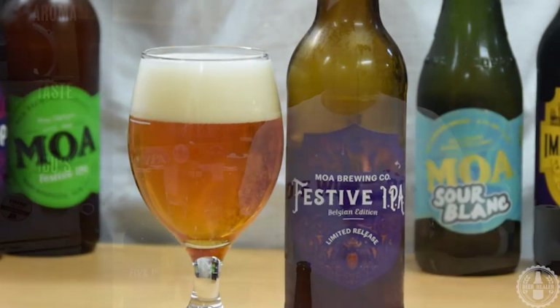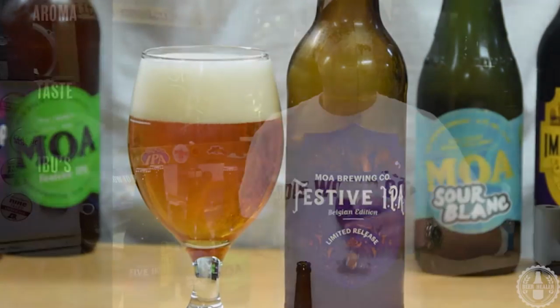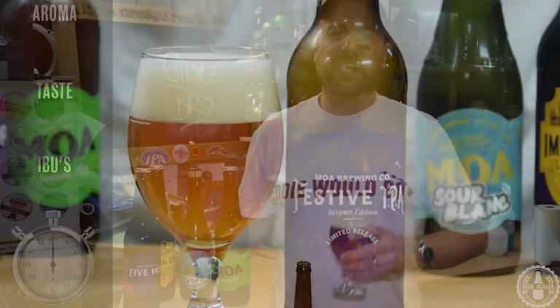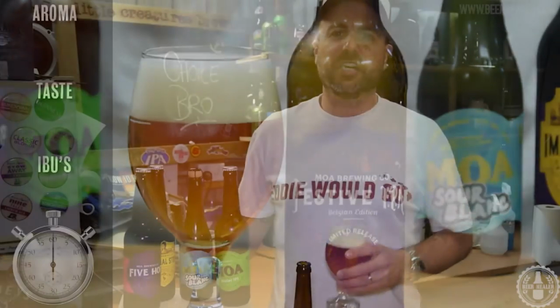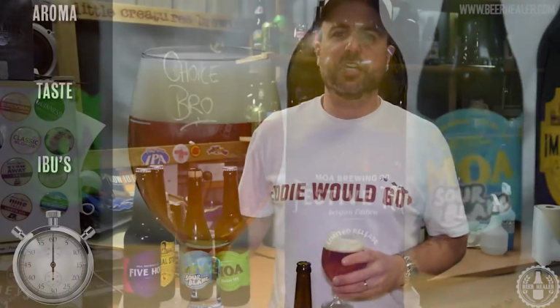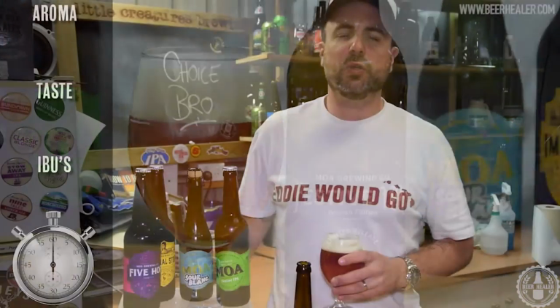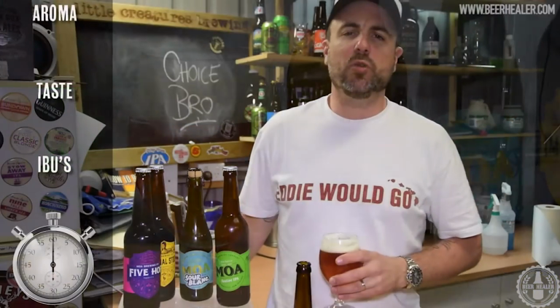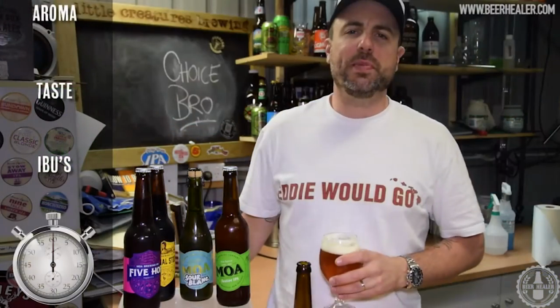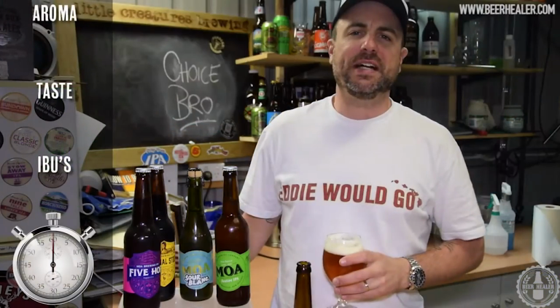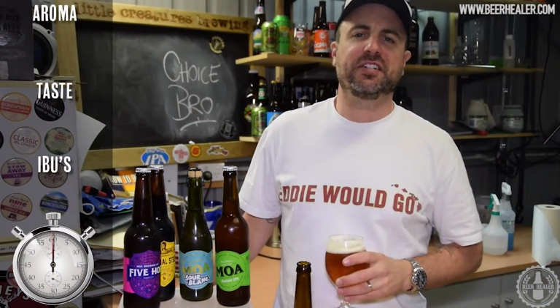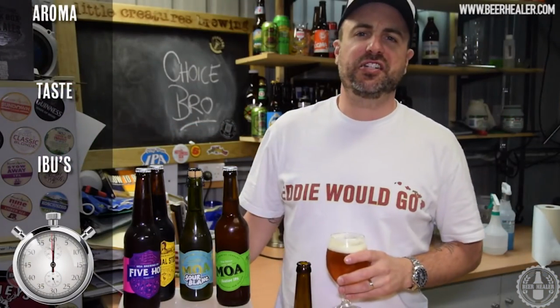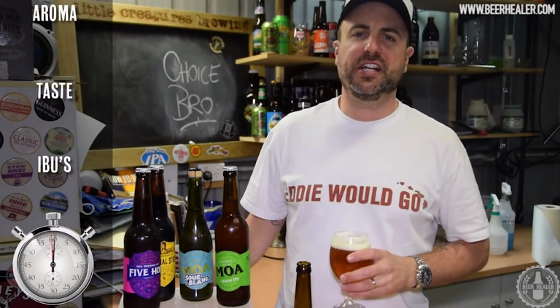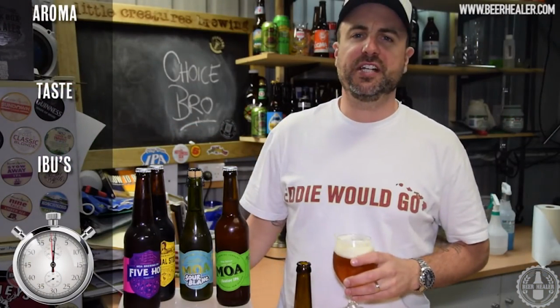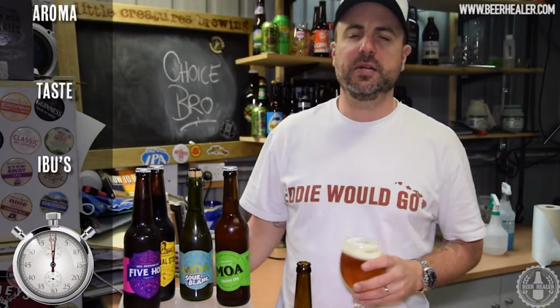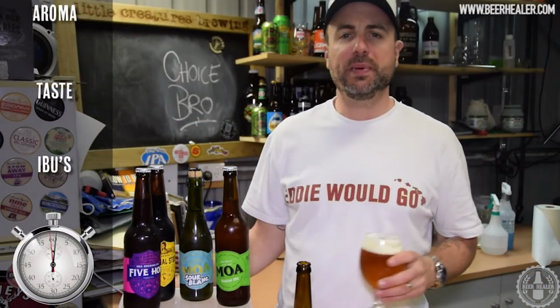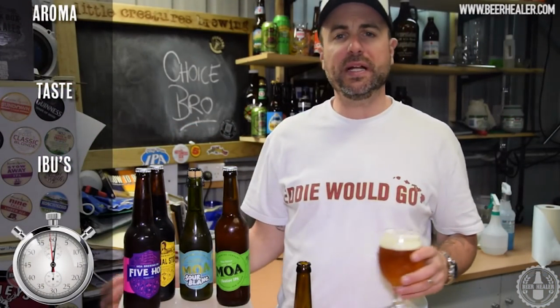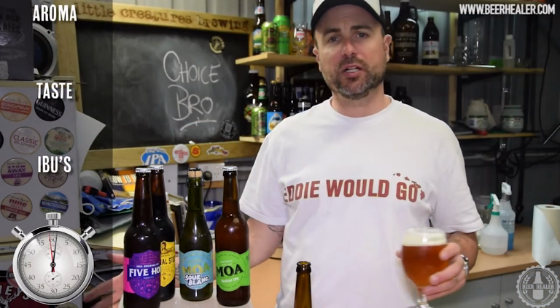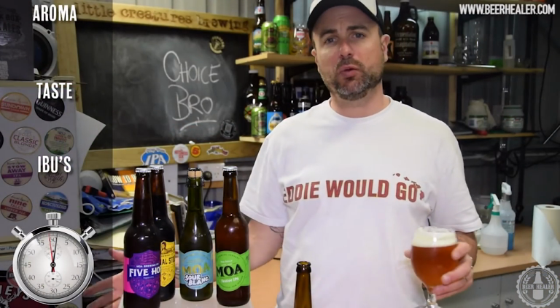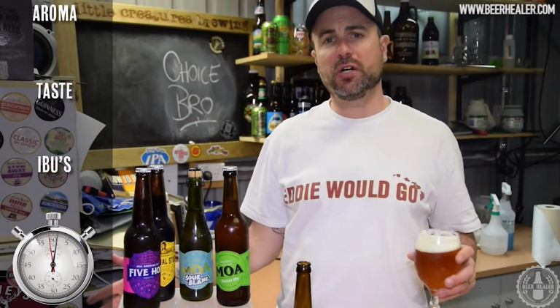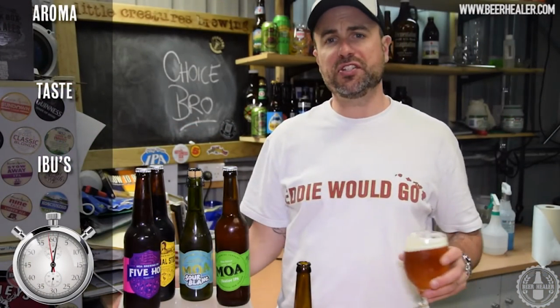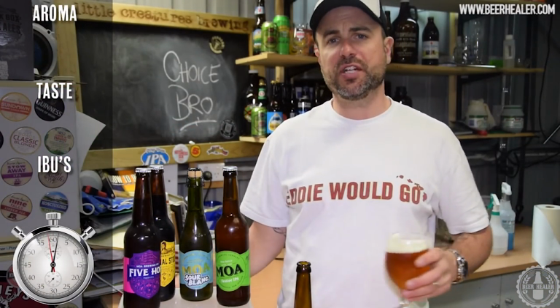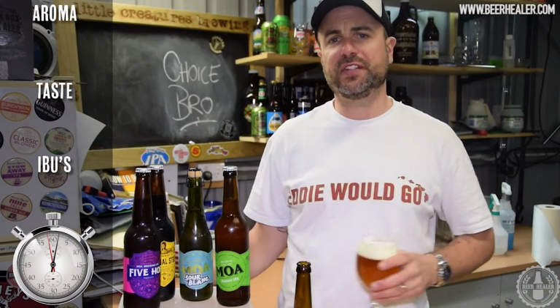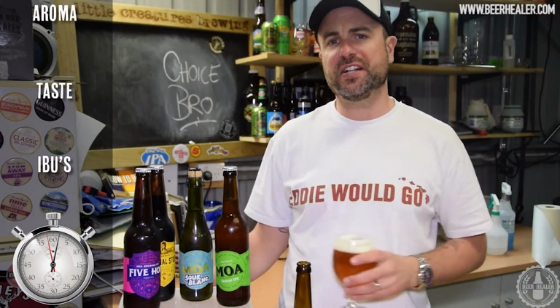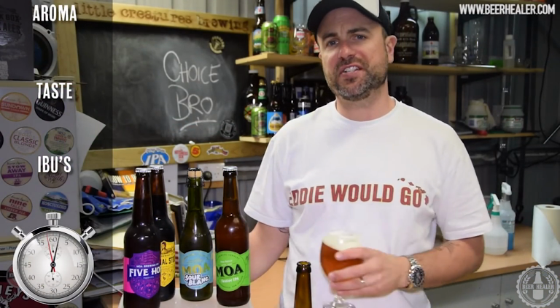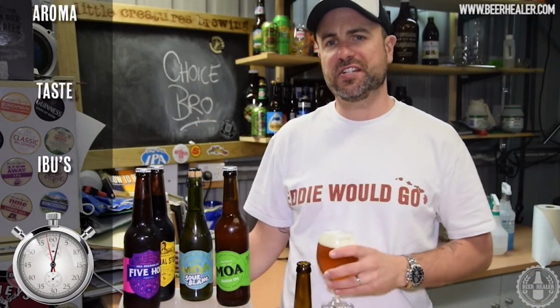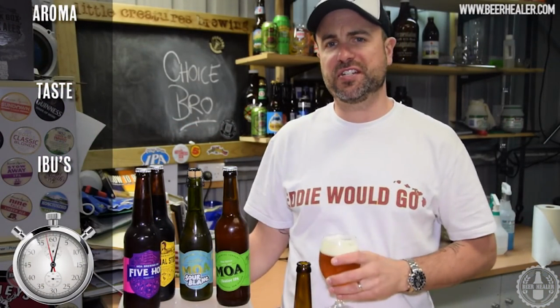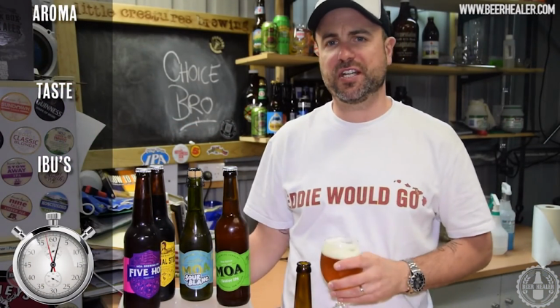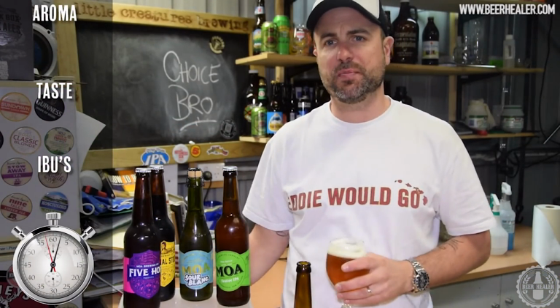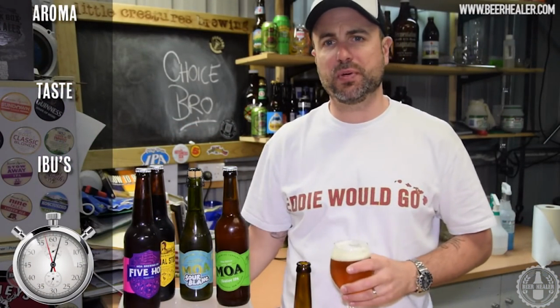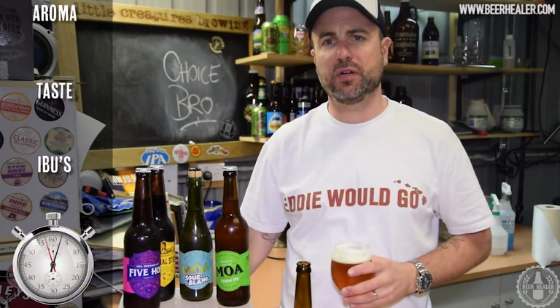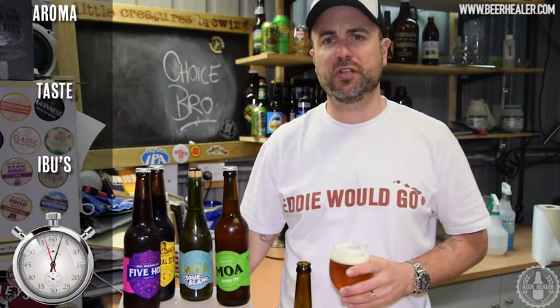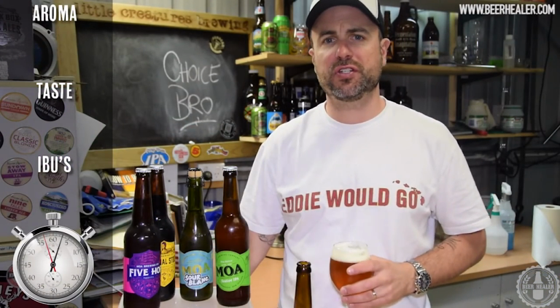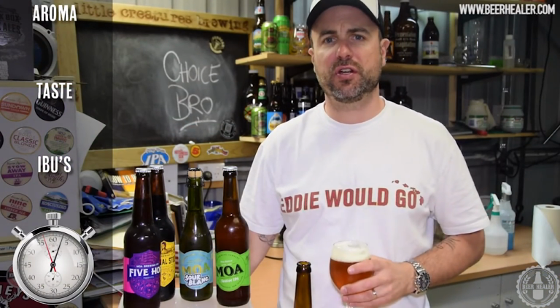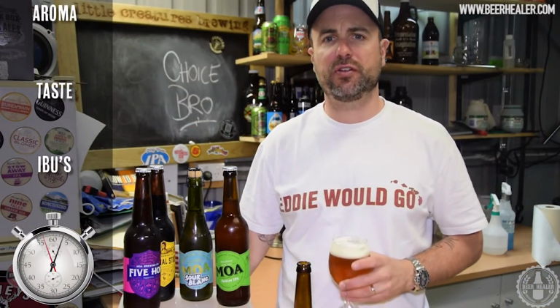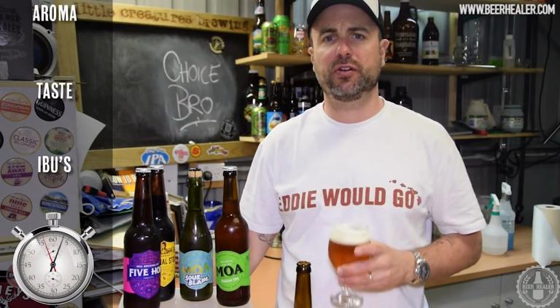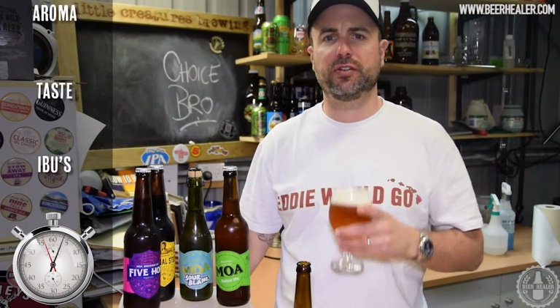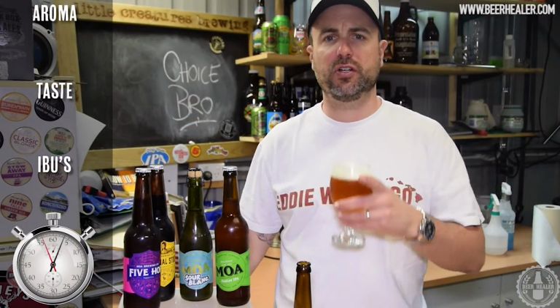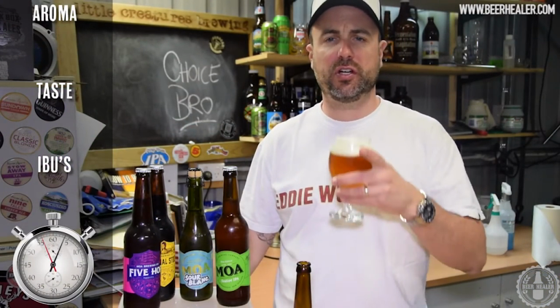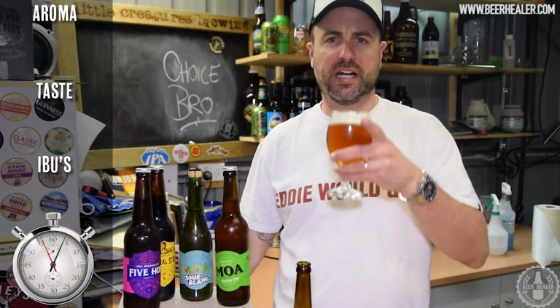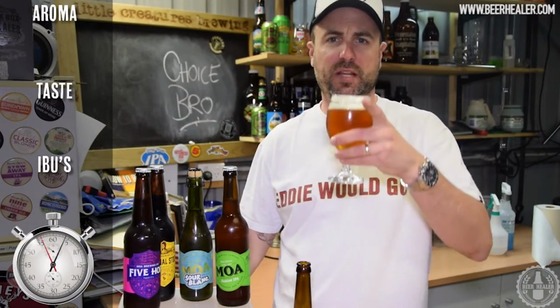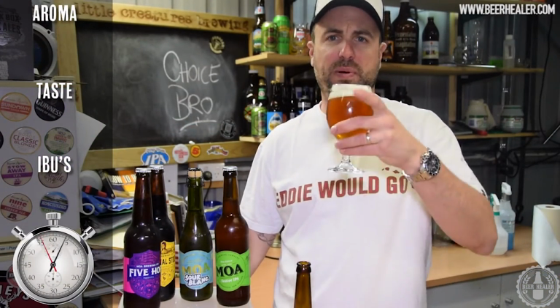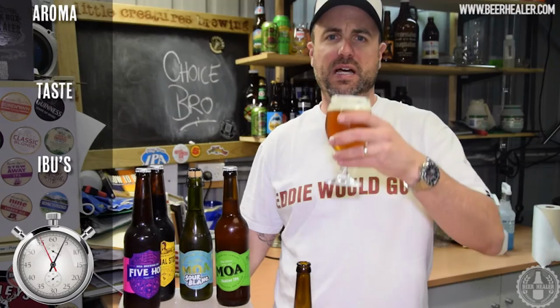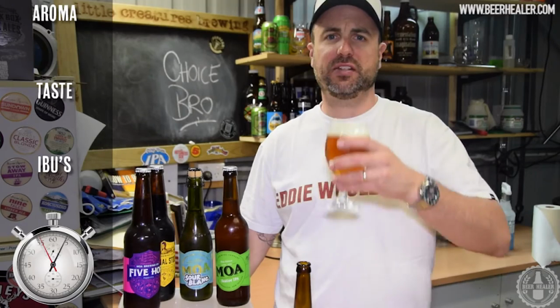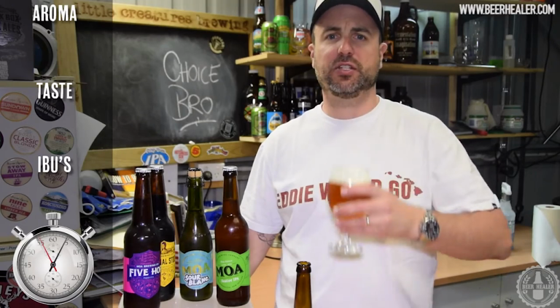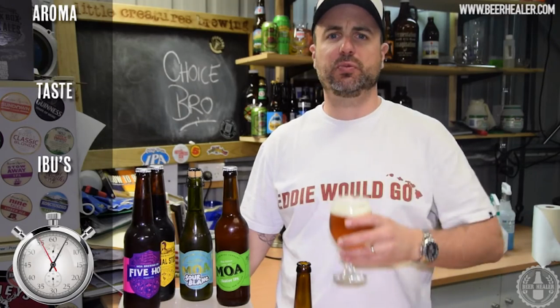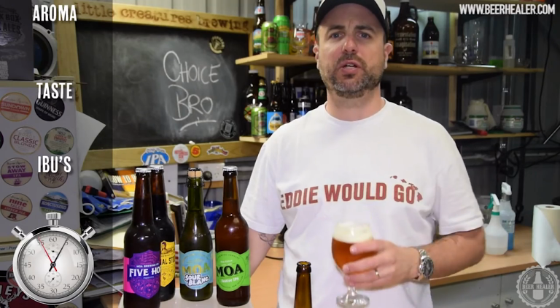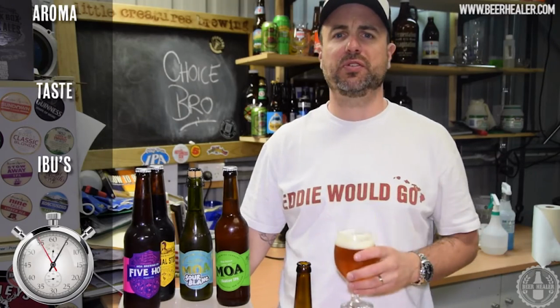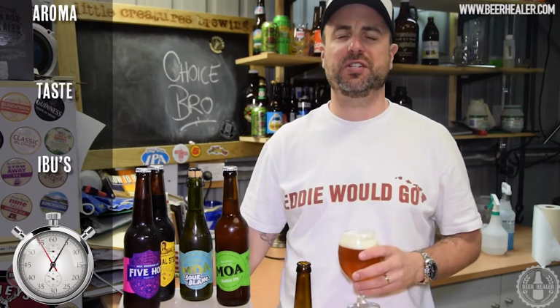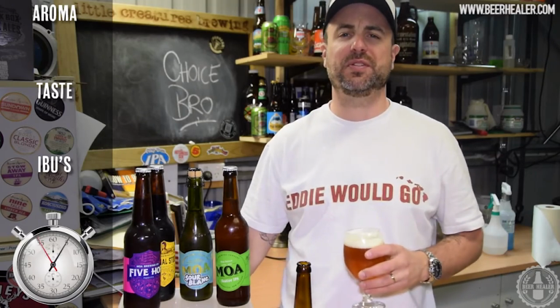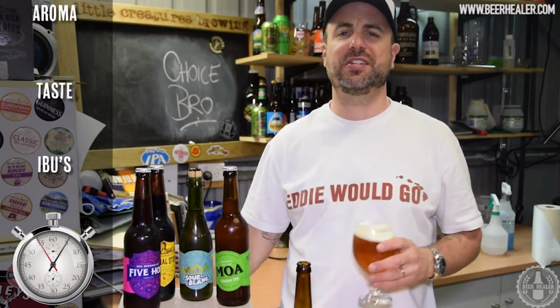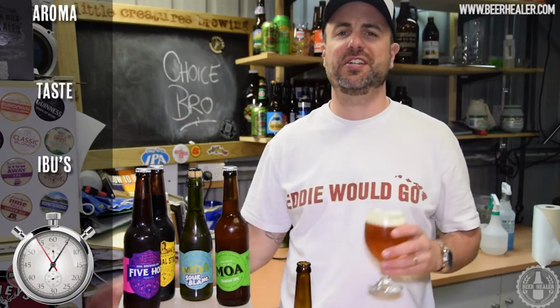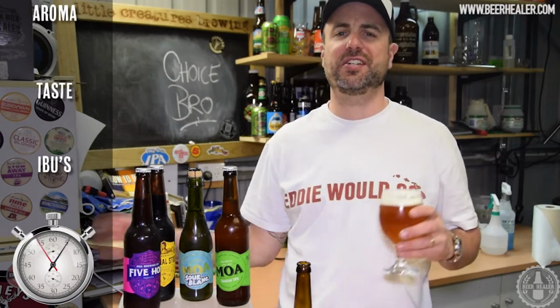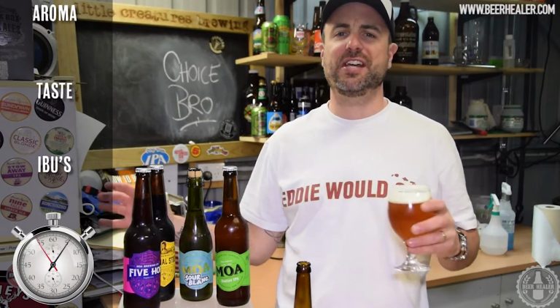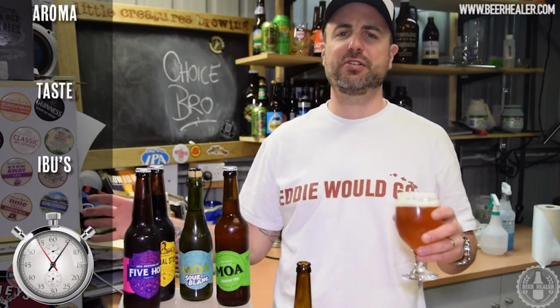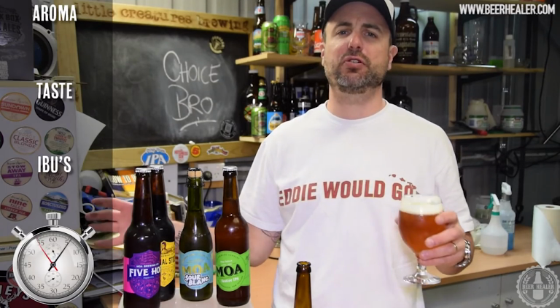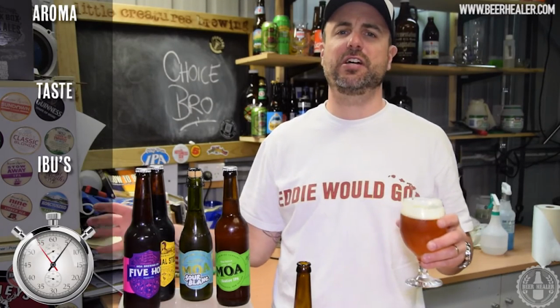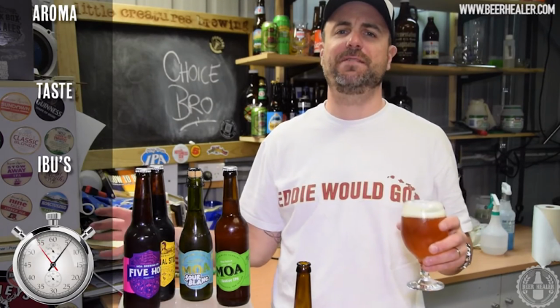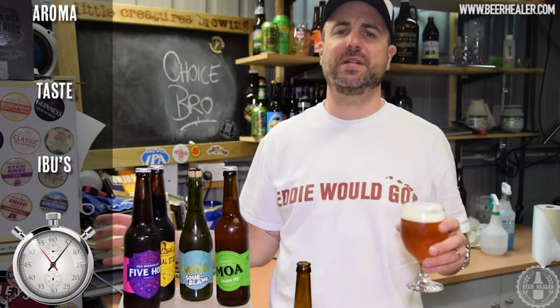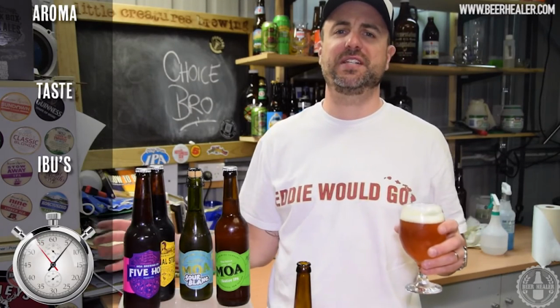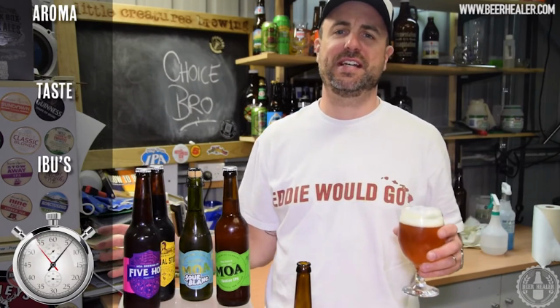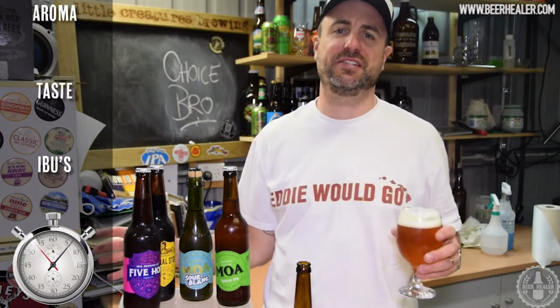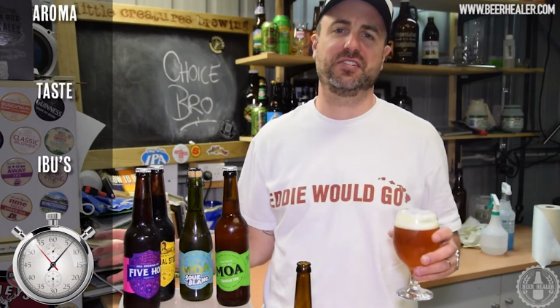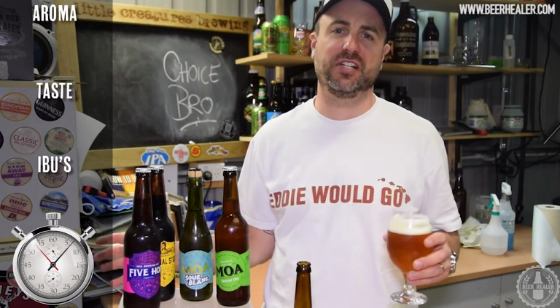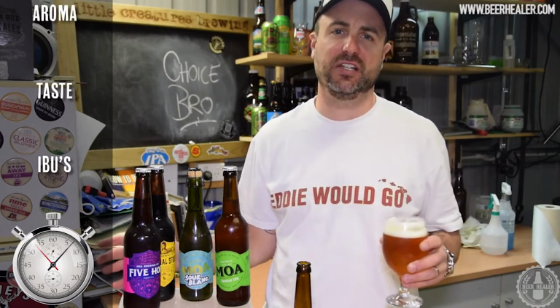G'day guys, welcome back to The Shed. It's been a little while since I've done a 60 second beer review, so I thought I'd knock it out of the park this week with some sensational craft beers out of New Zealand.